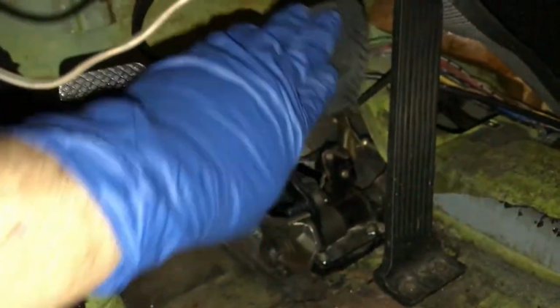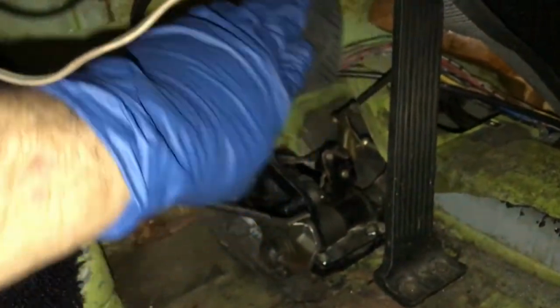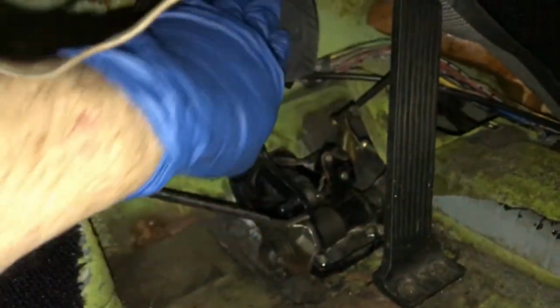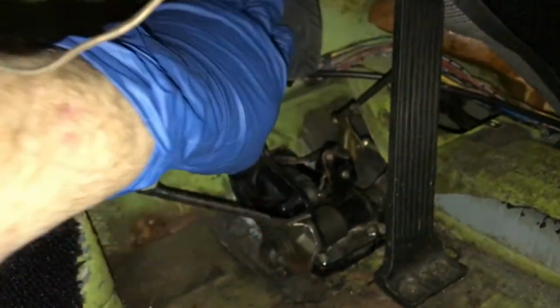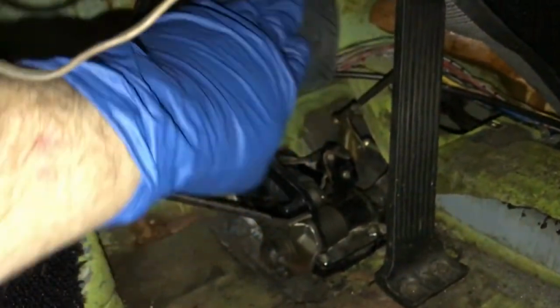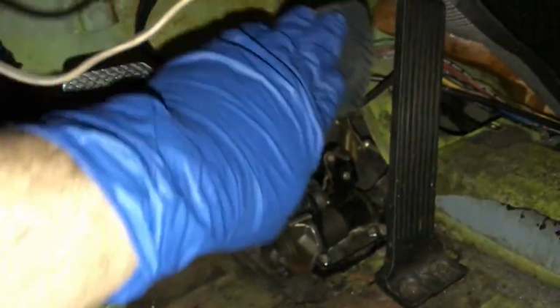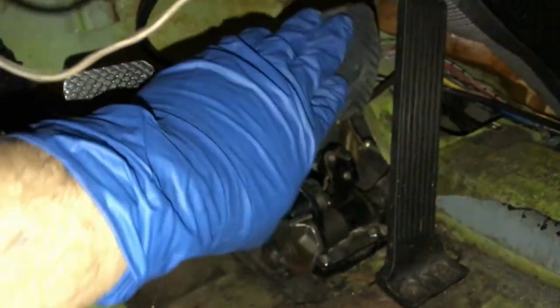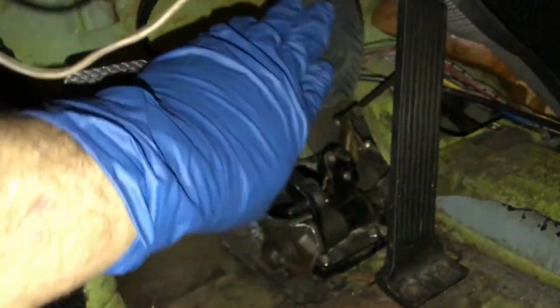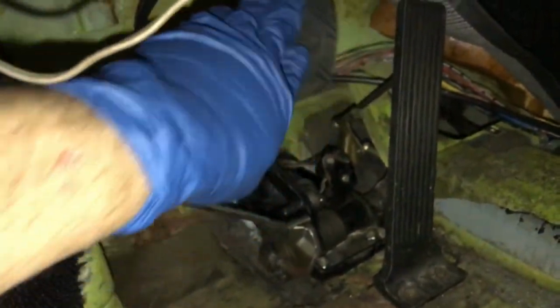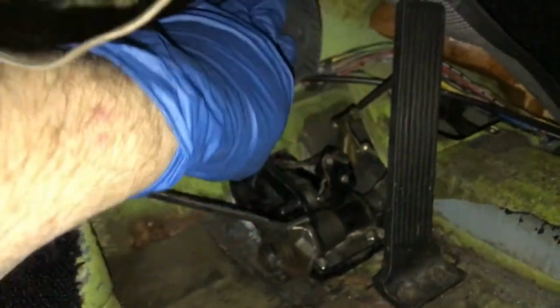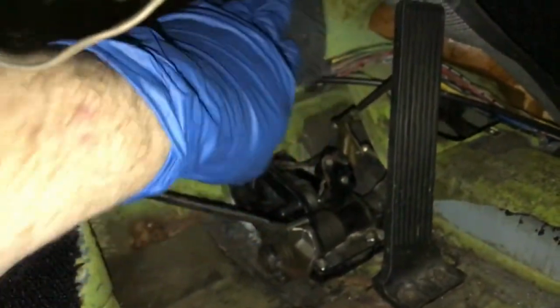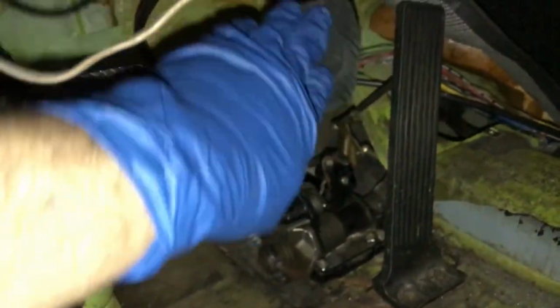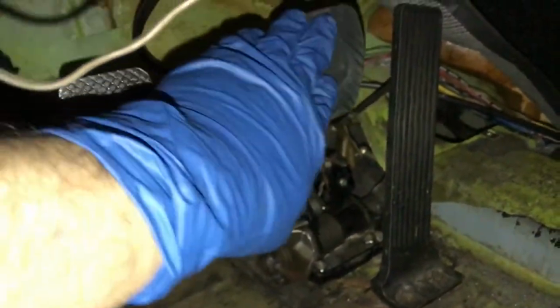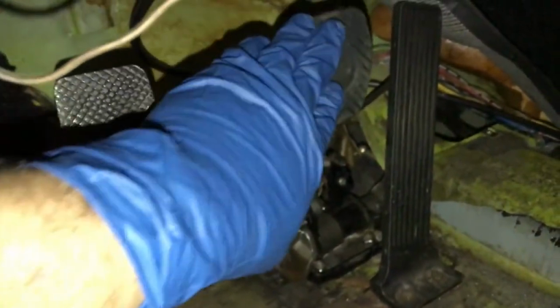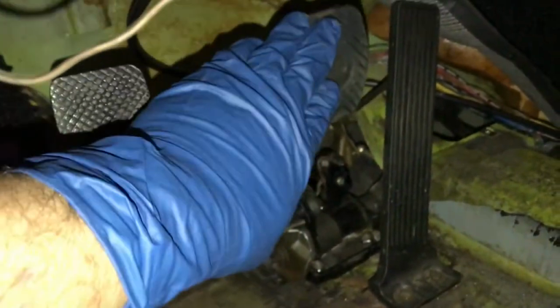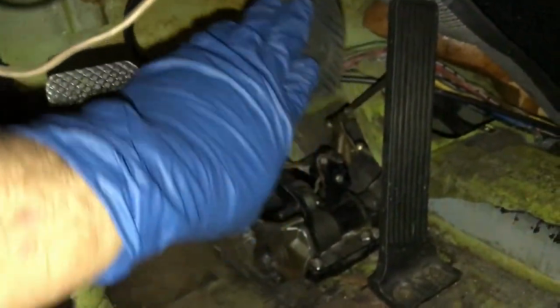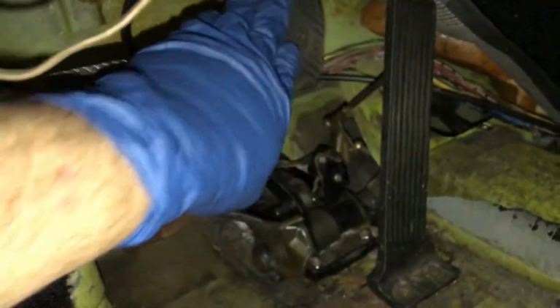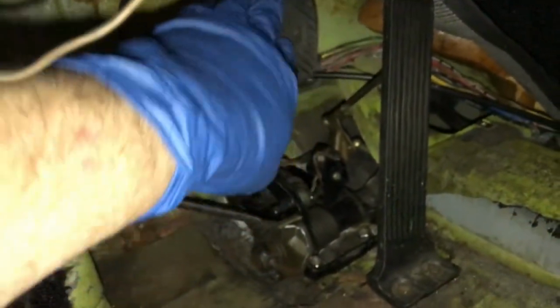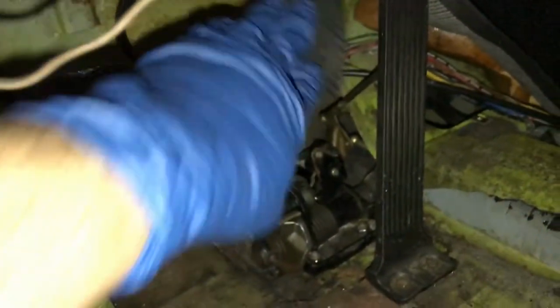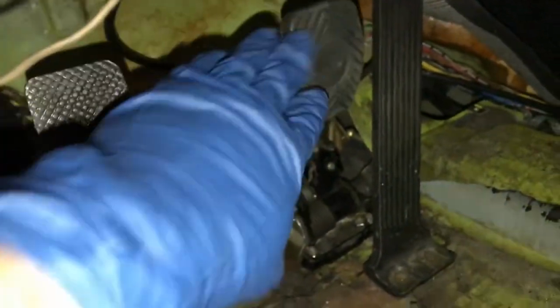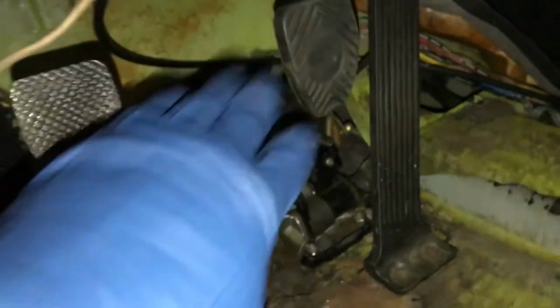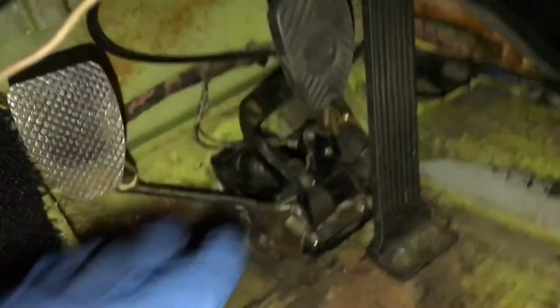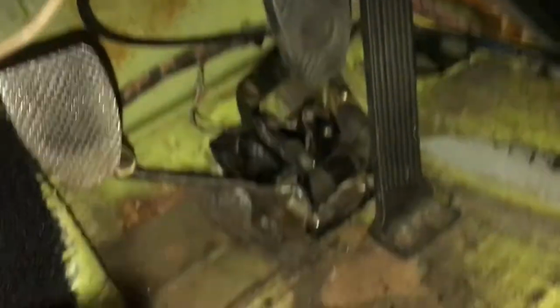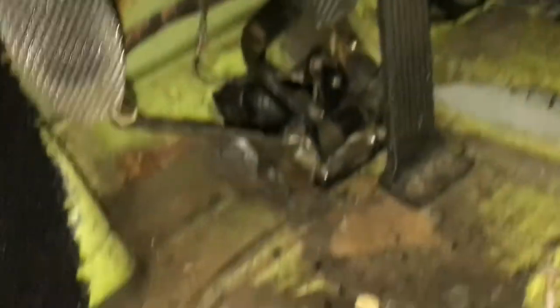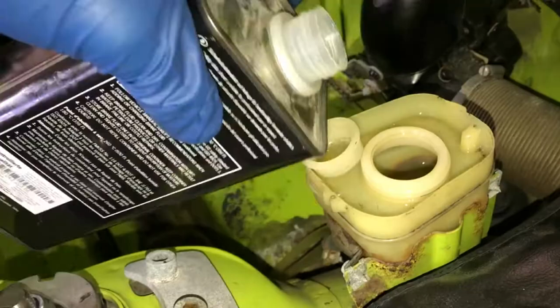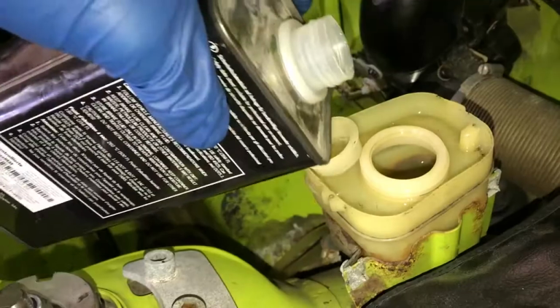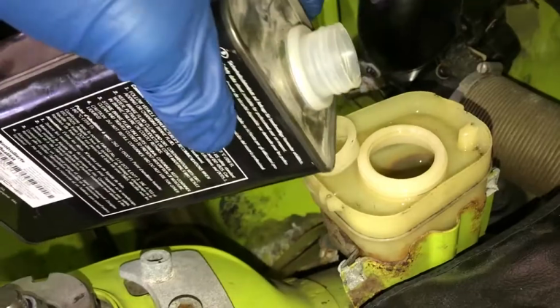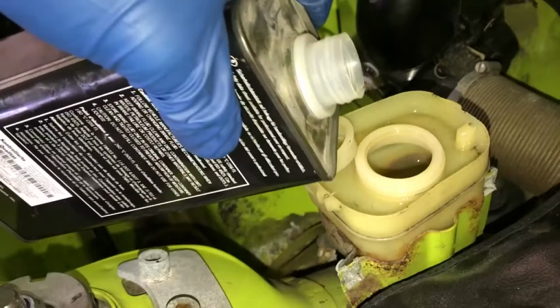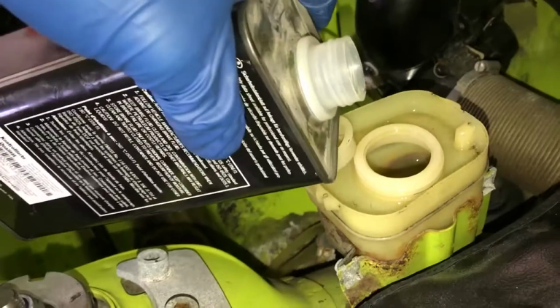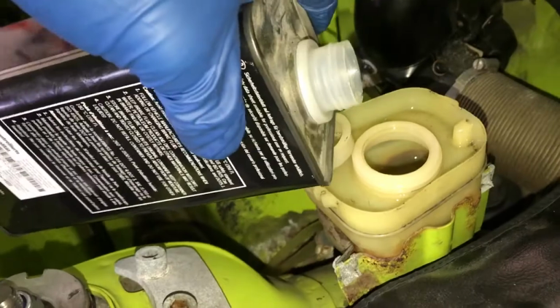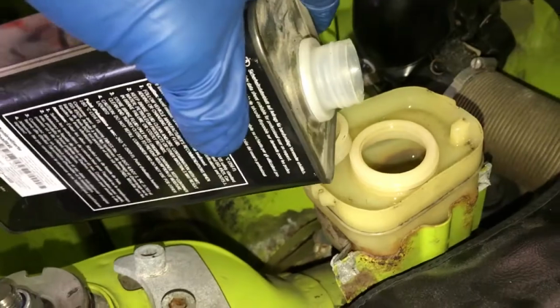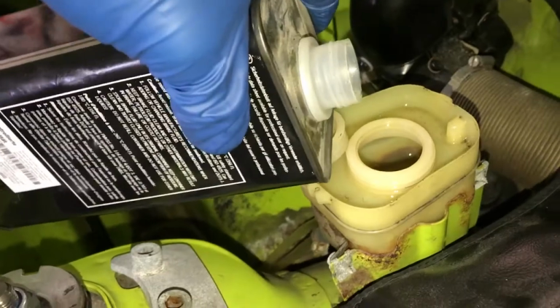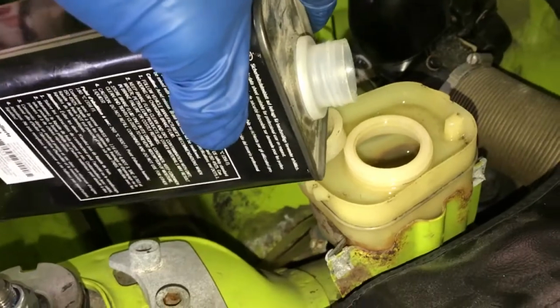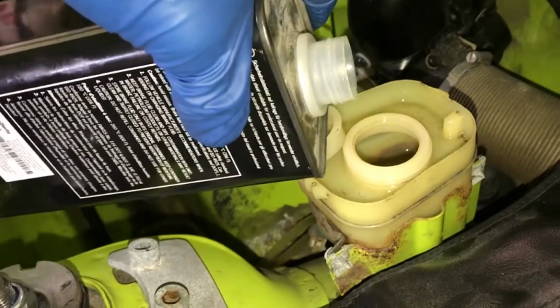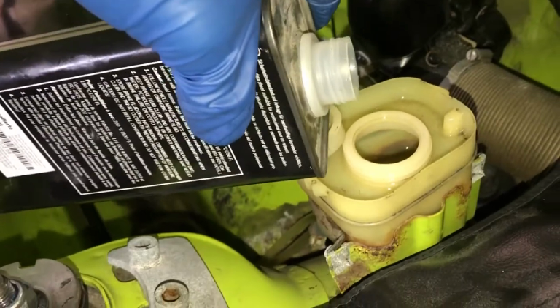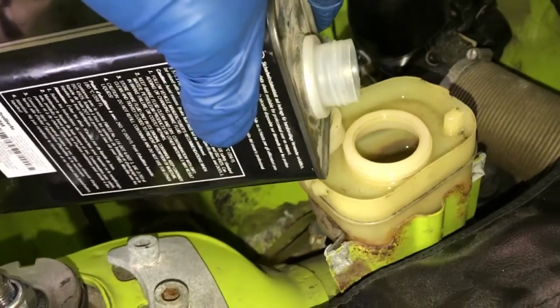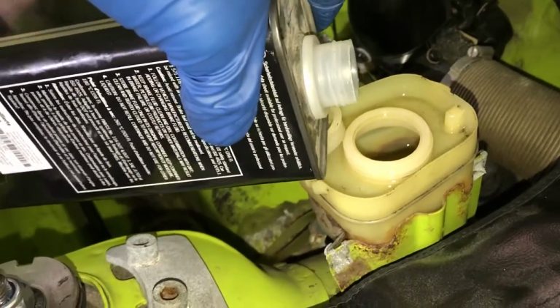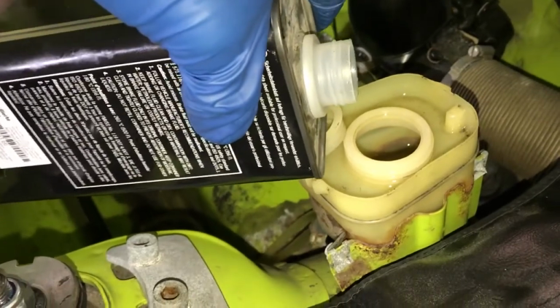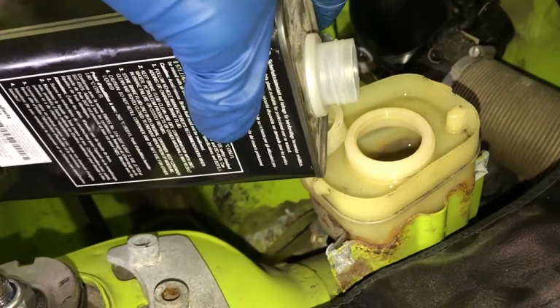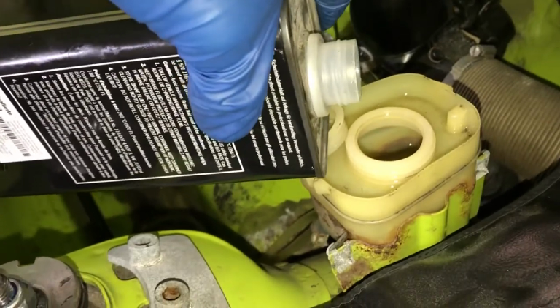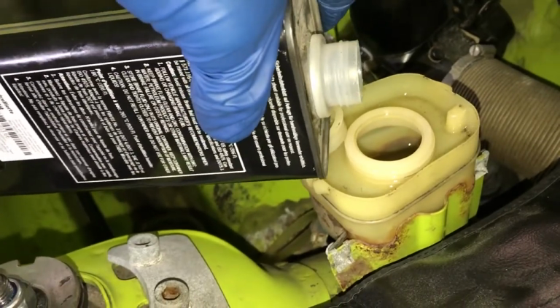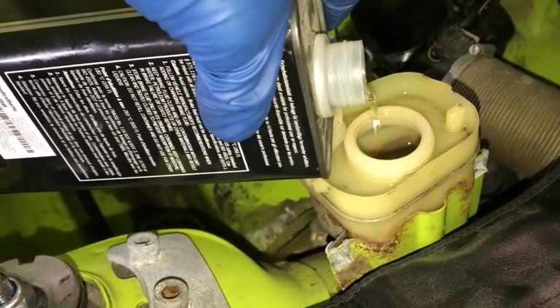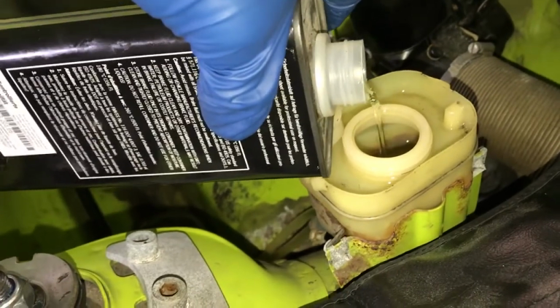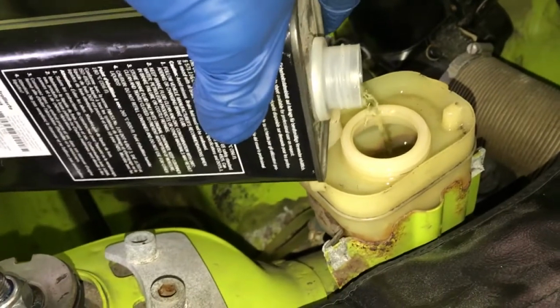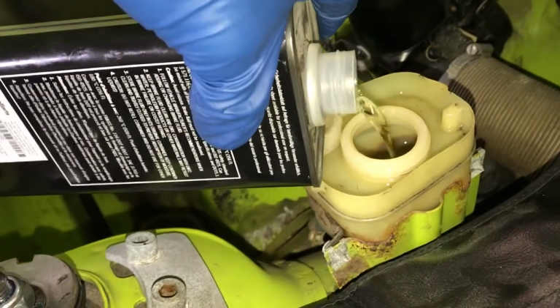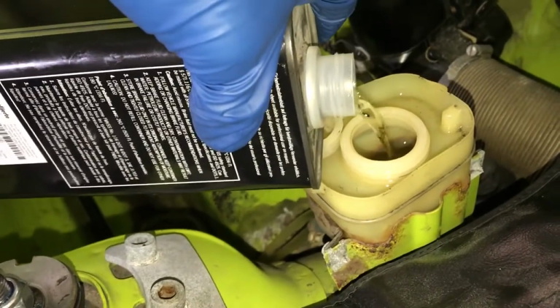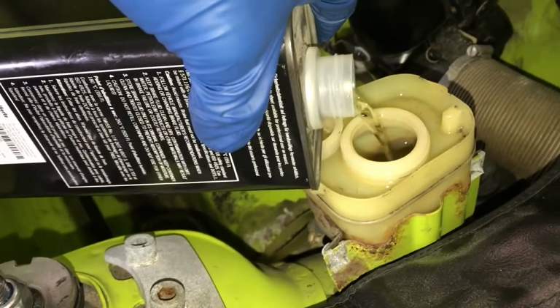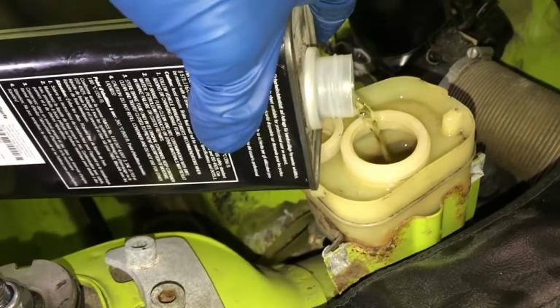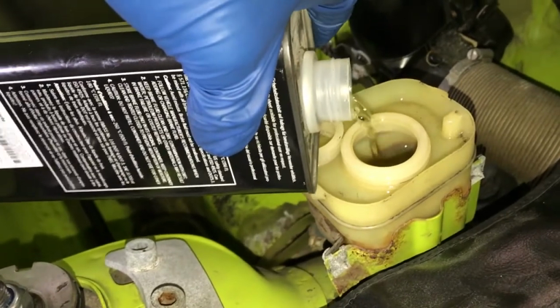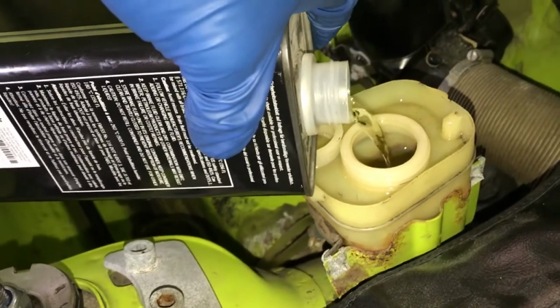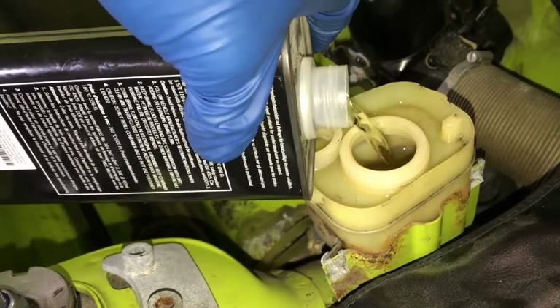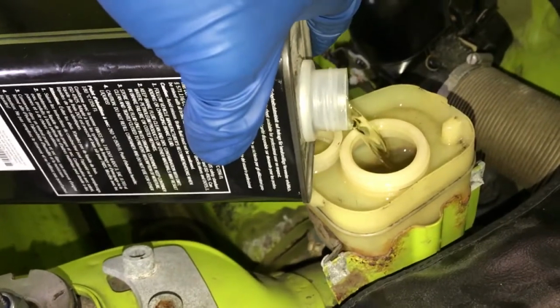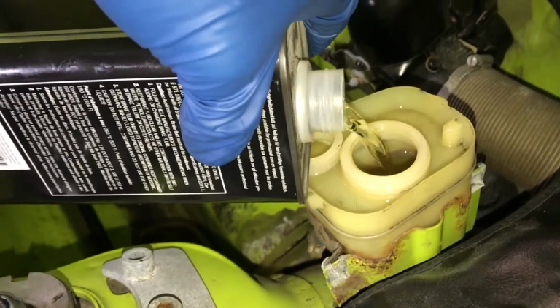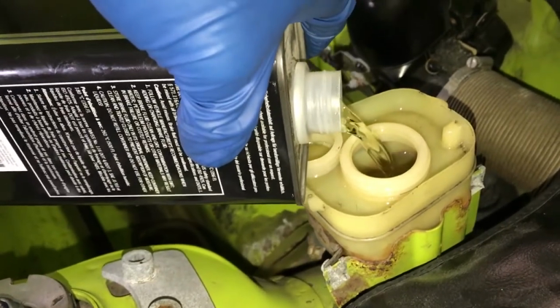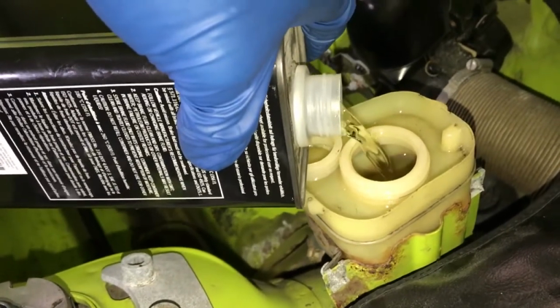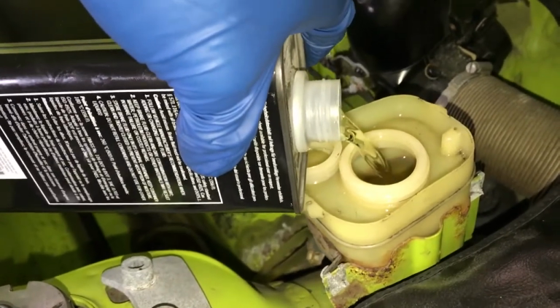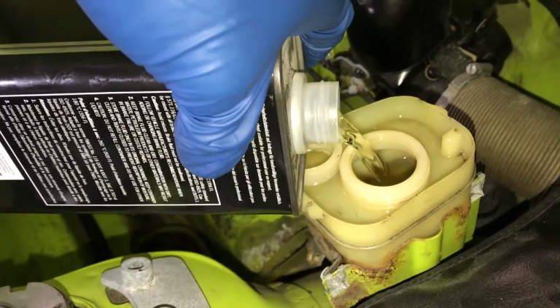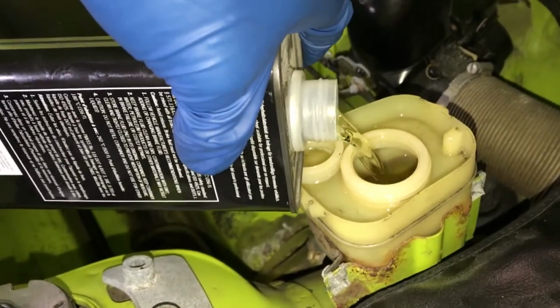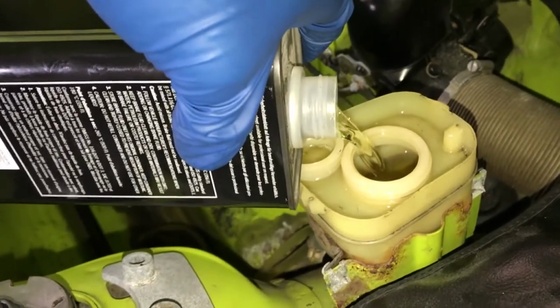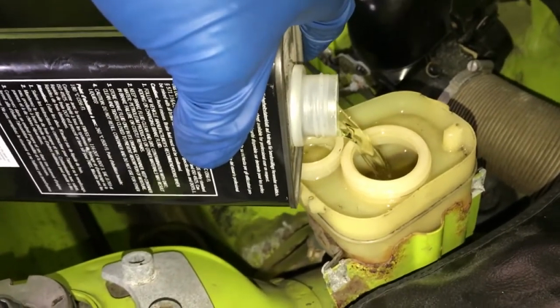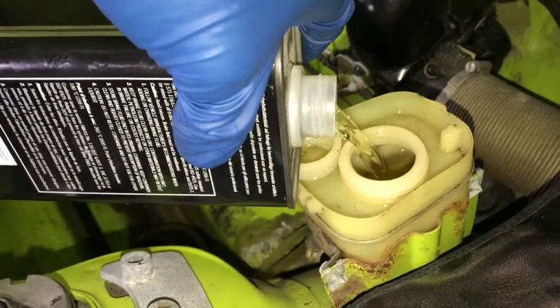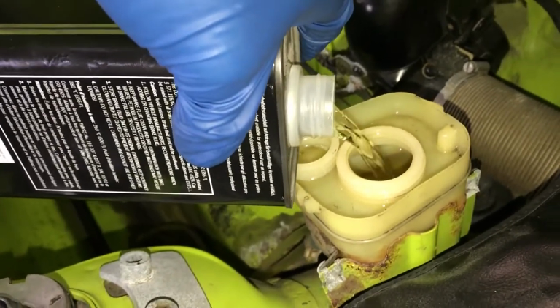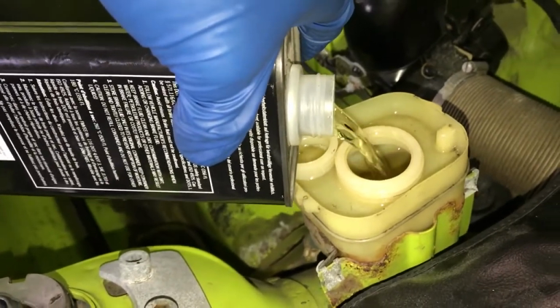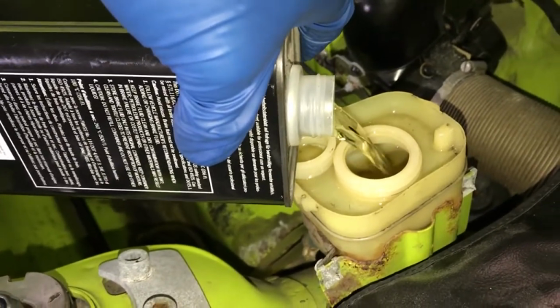Let's go up and check the master cylinder reservoir. You never want to let the master cylinder reservoir run dry — otherwise you've got to start over again. You can see that there are bubbles still on the line here coming through.